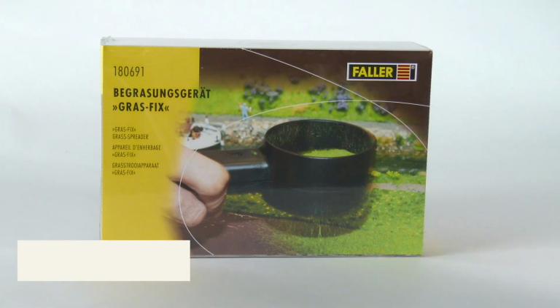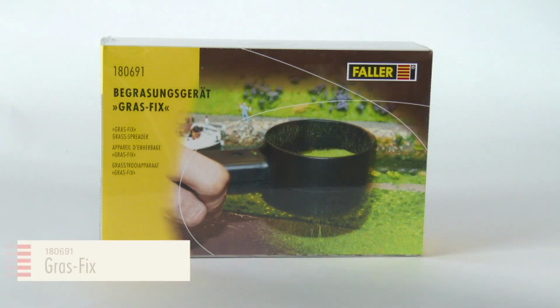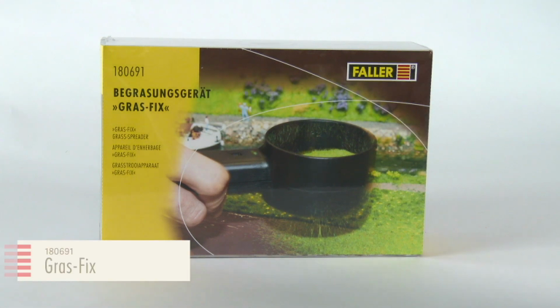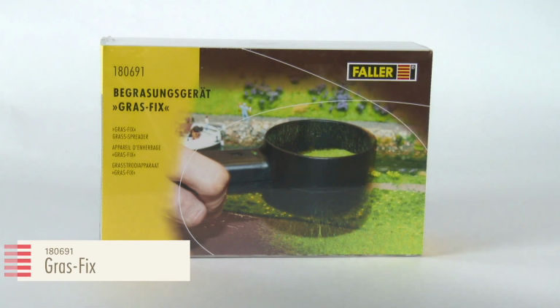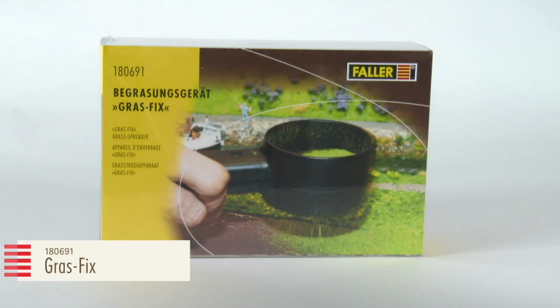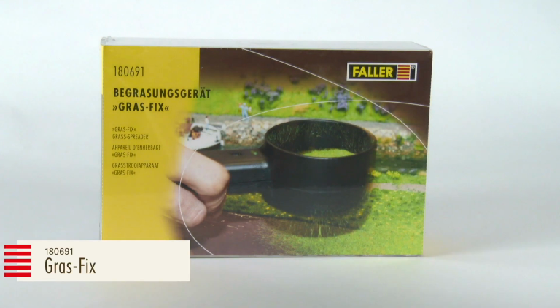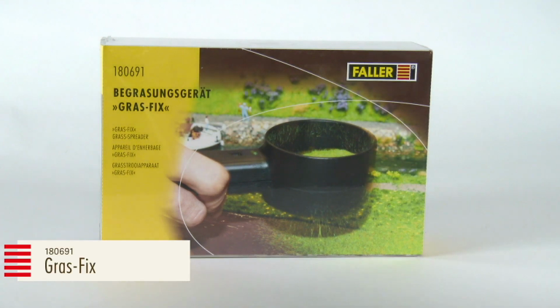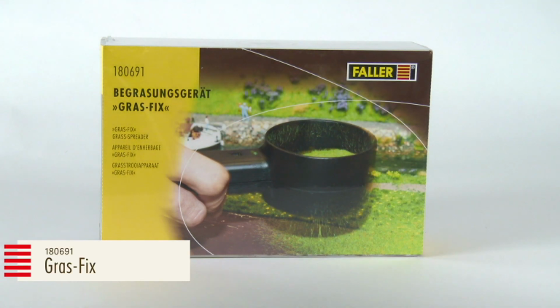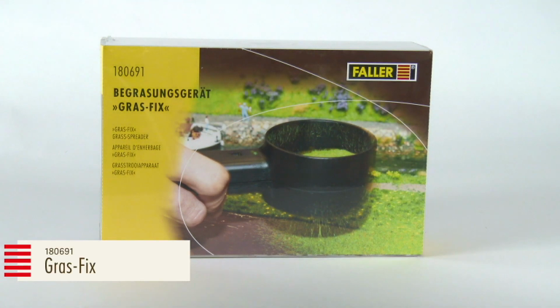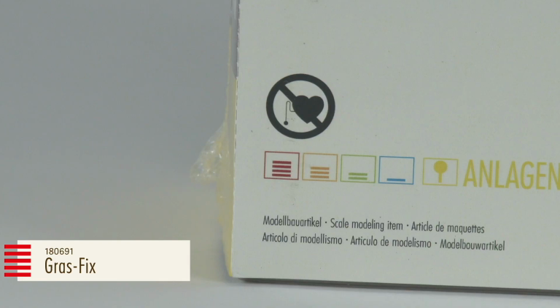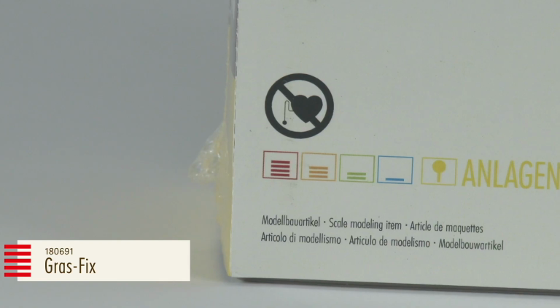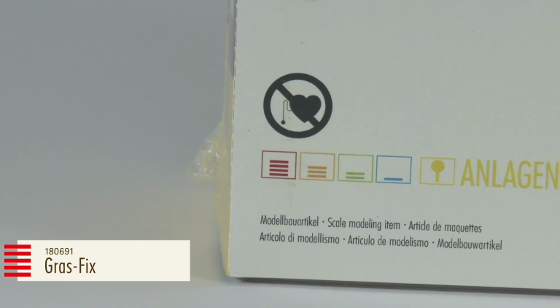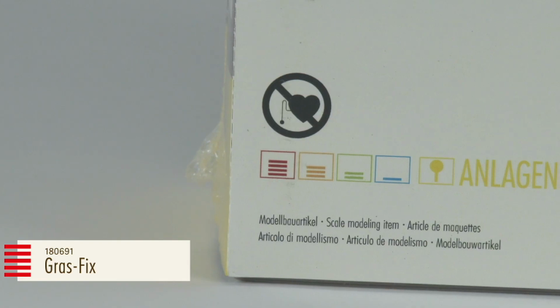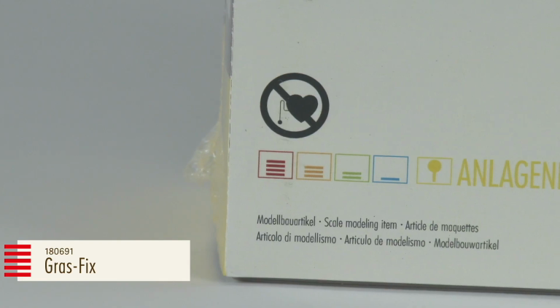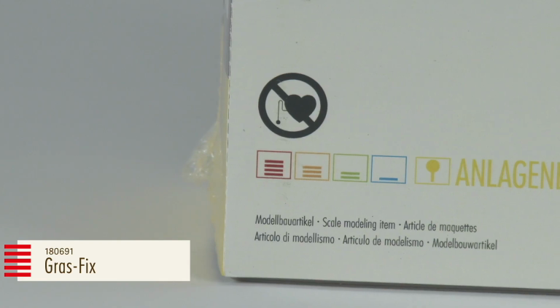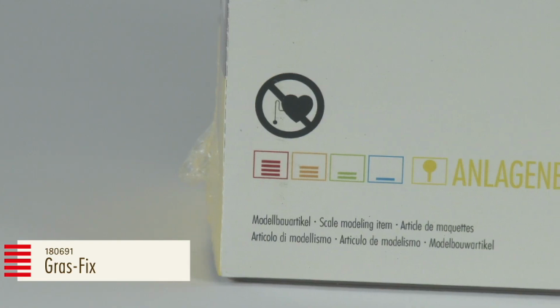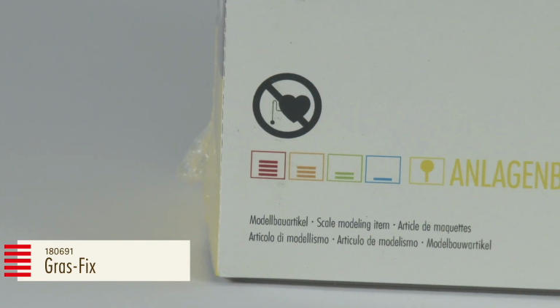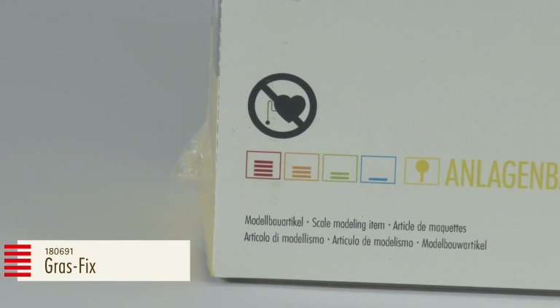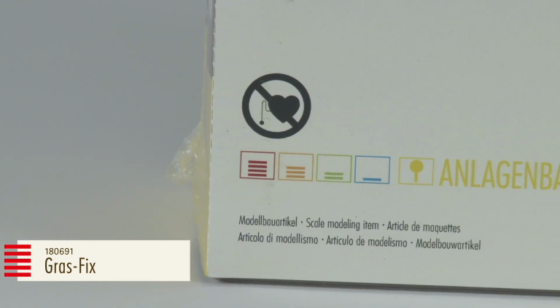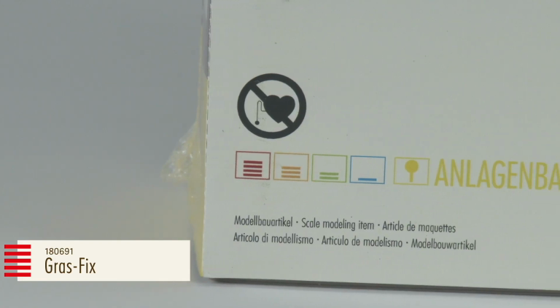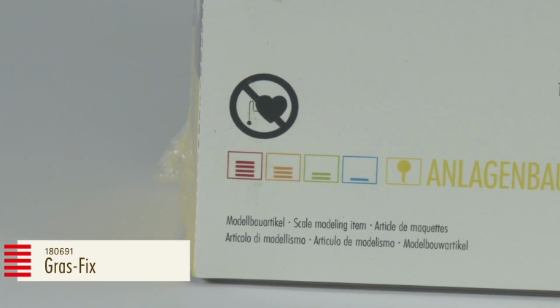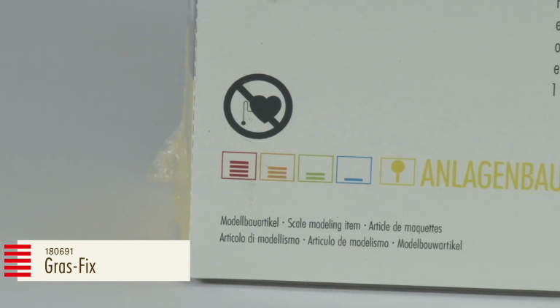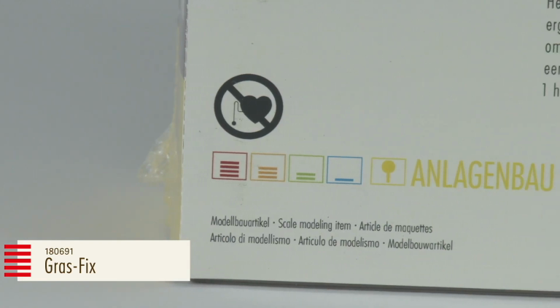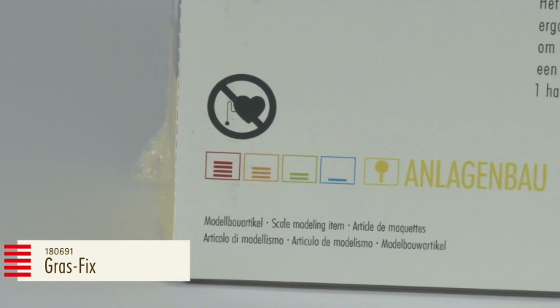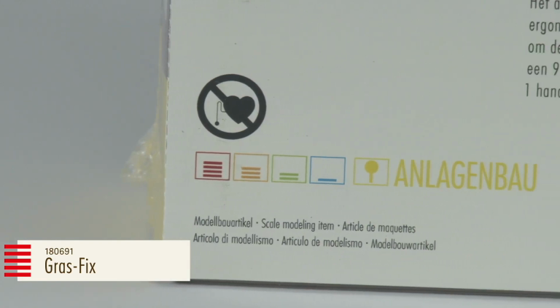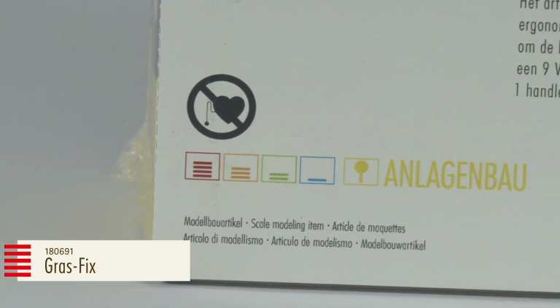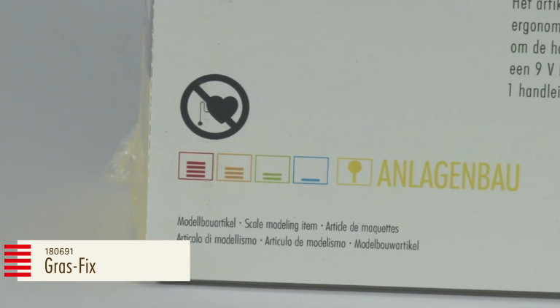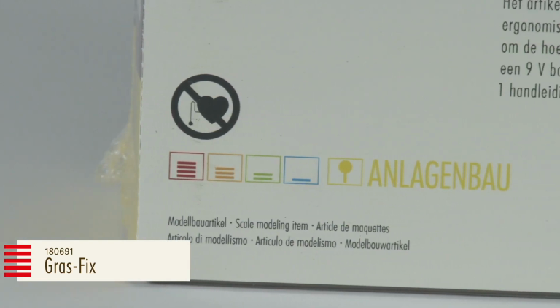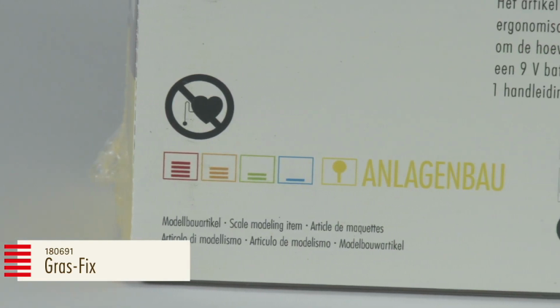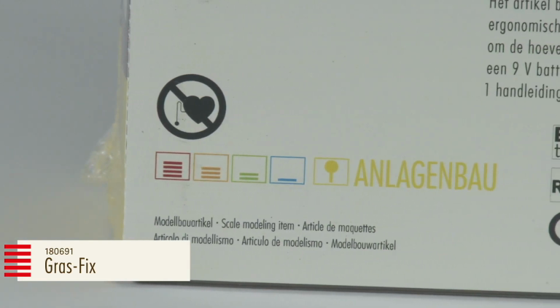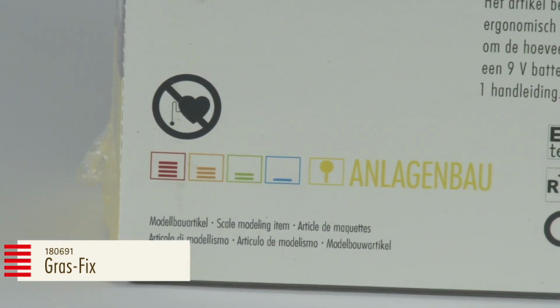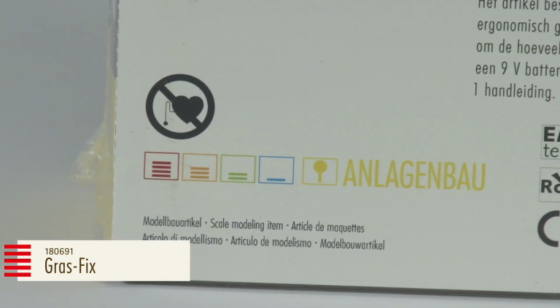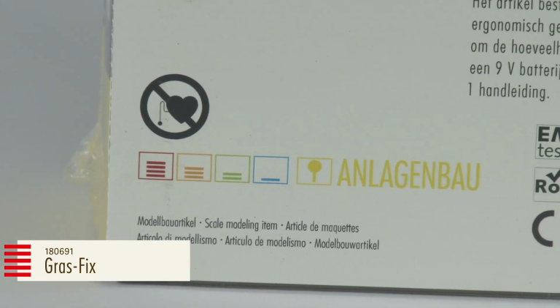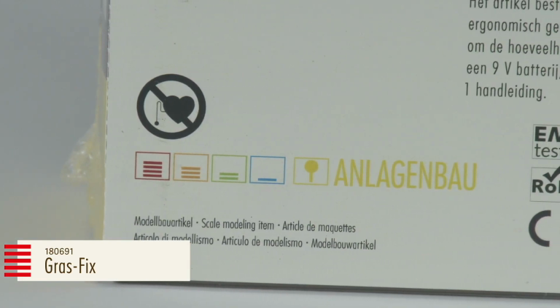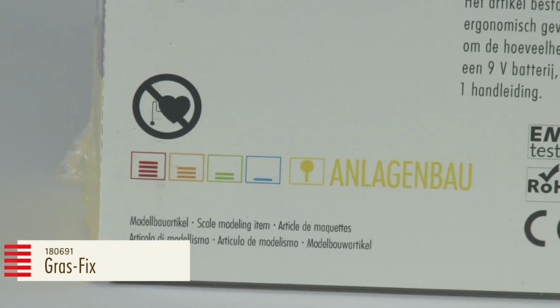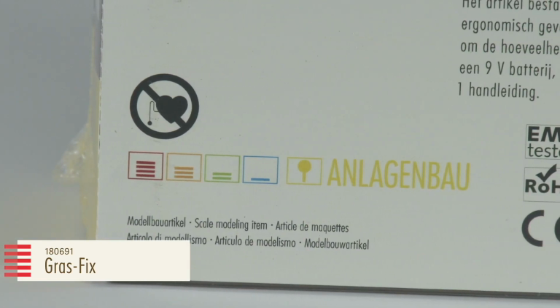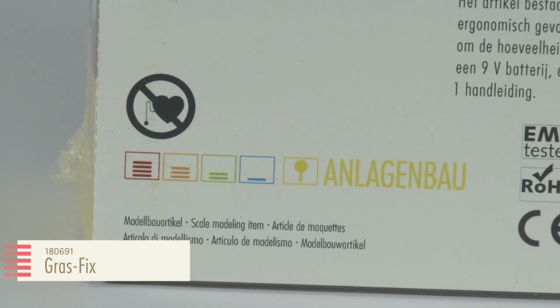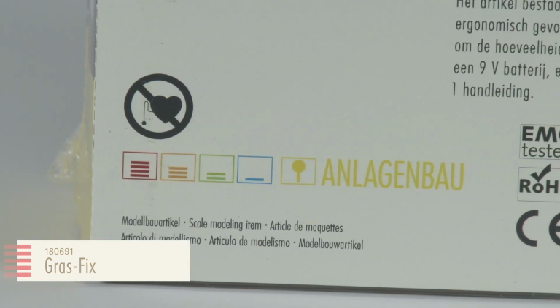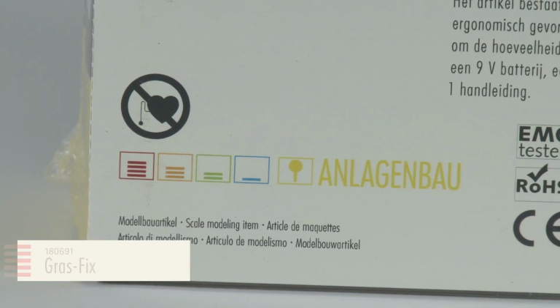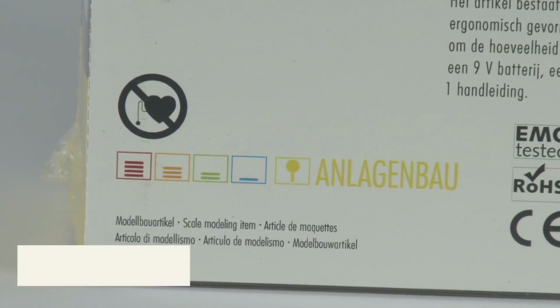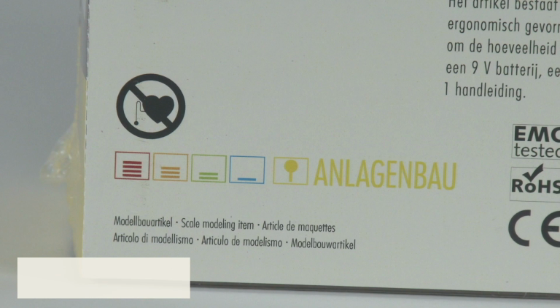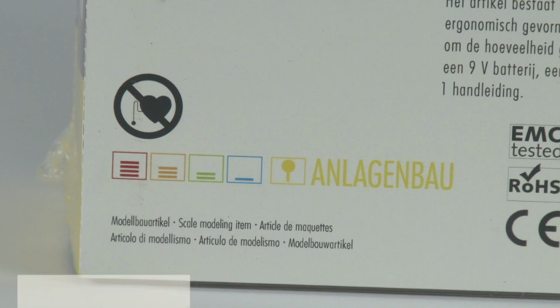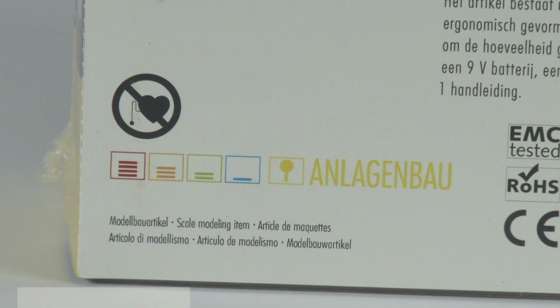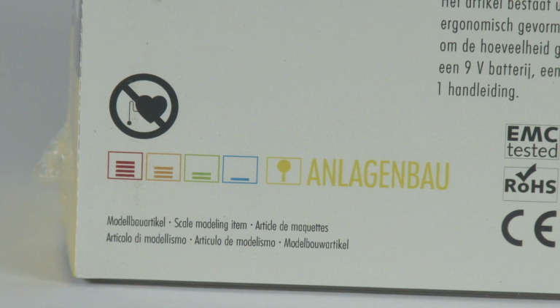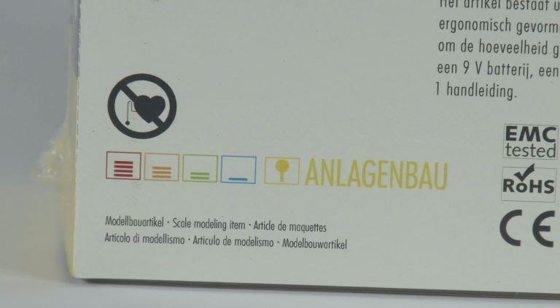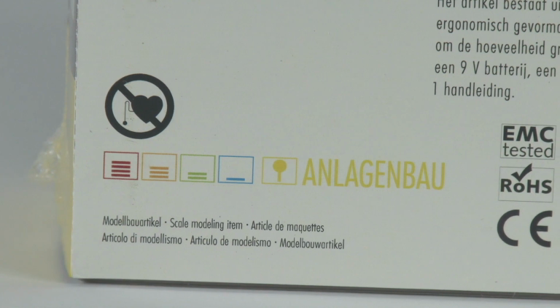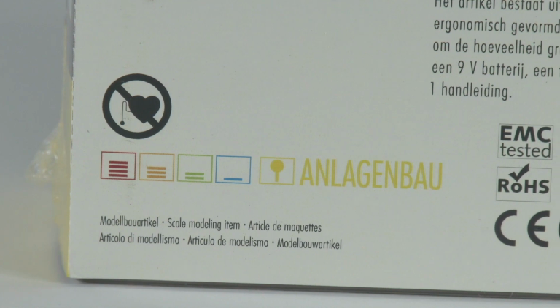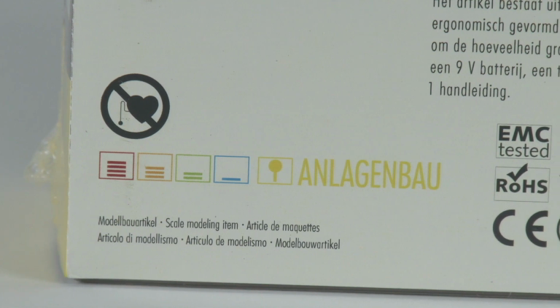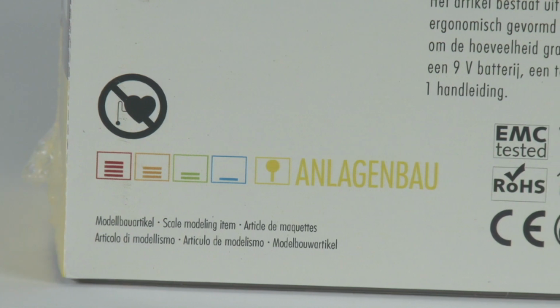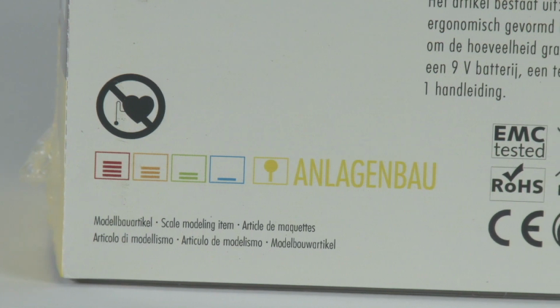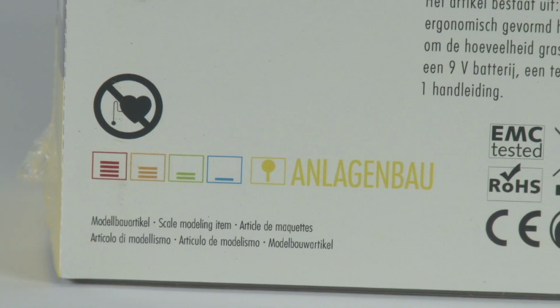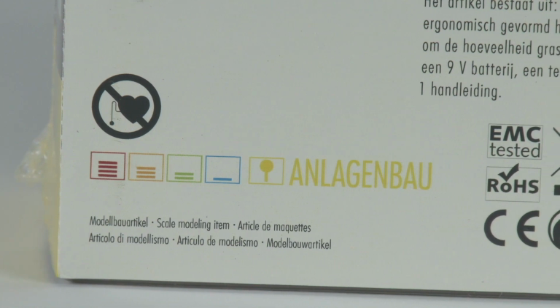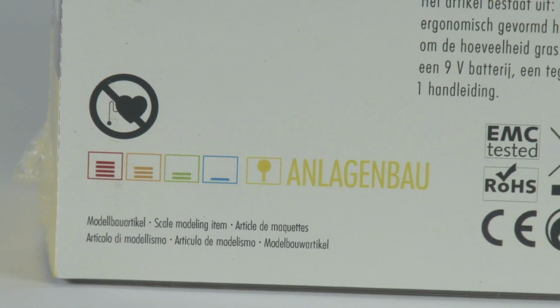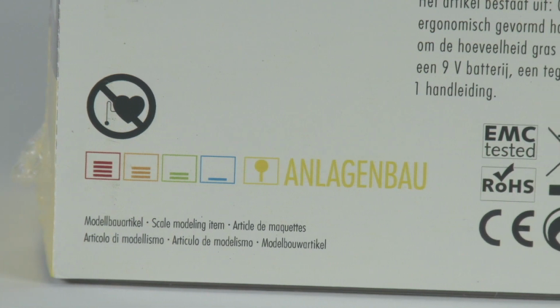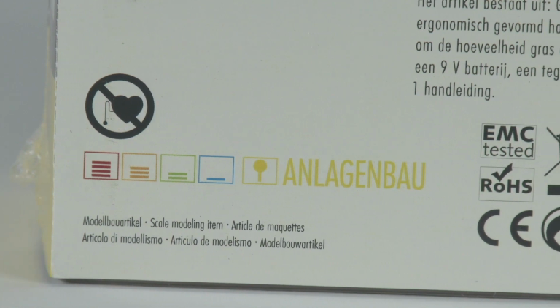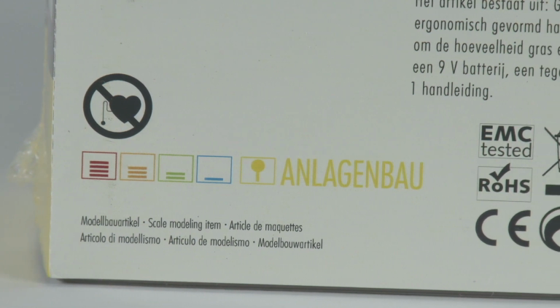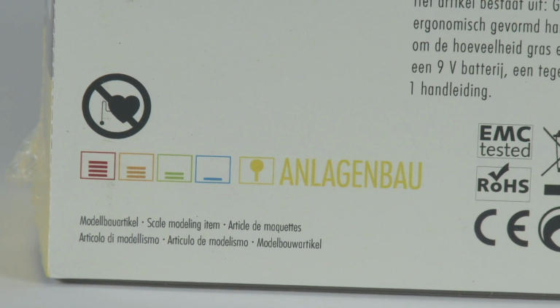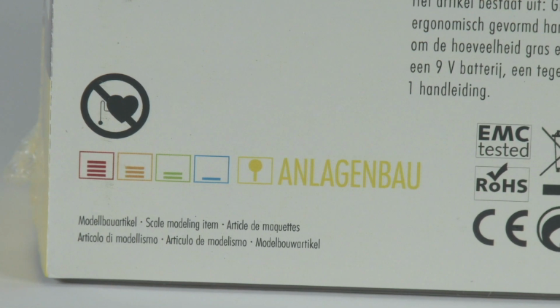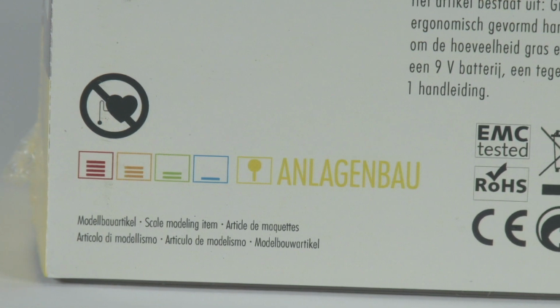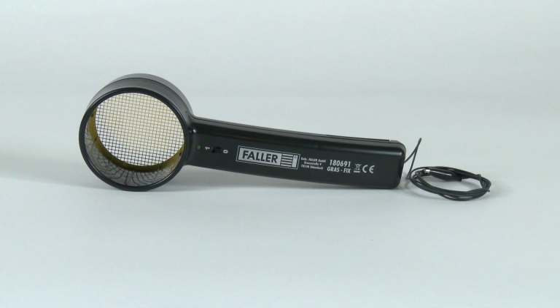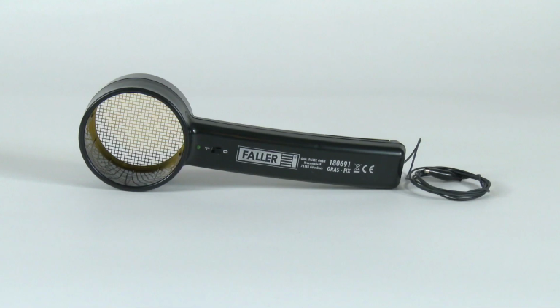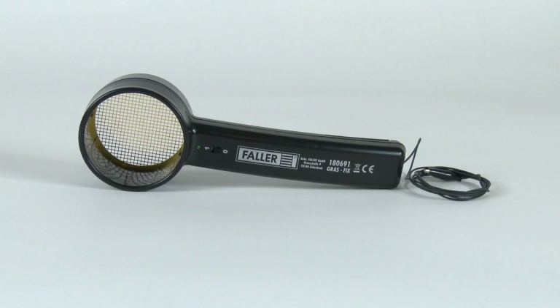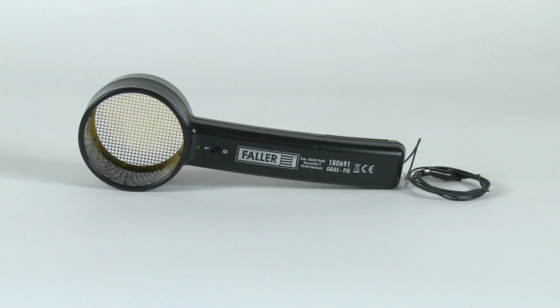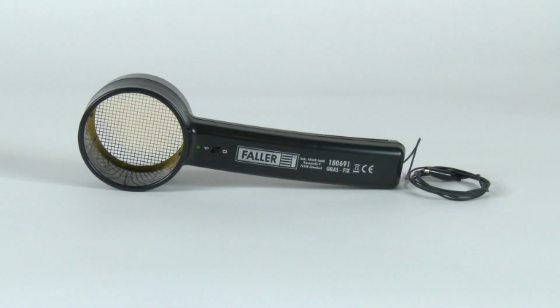The GrassFix, the electronic grass spreader by Faller, is currently one of the safest hobby devices on the market.